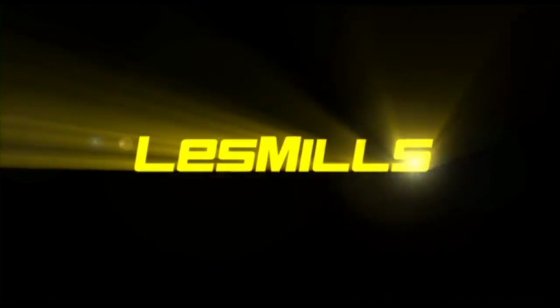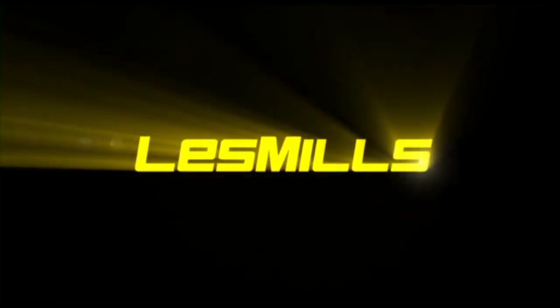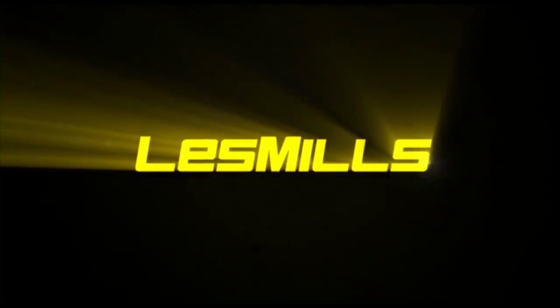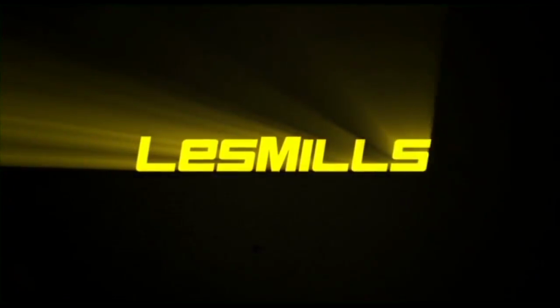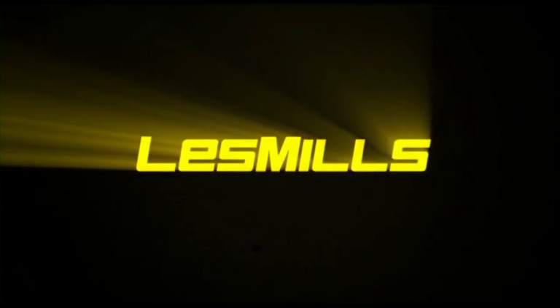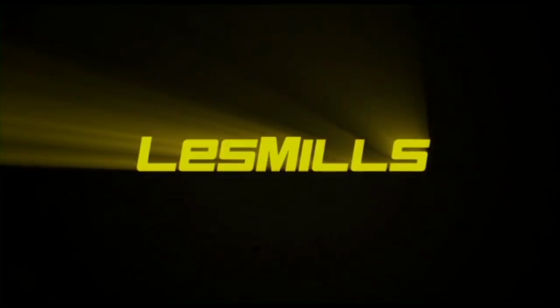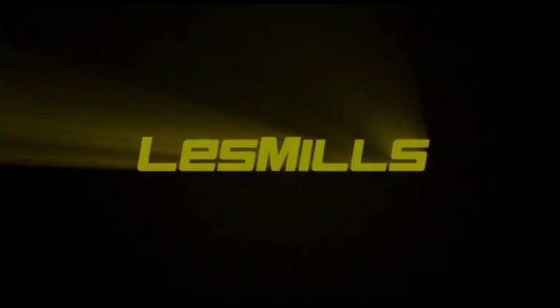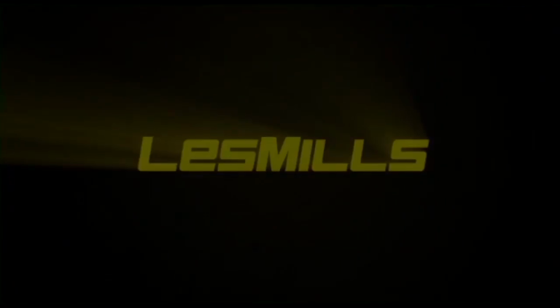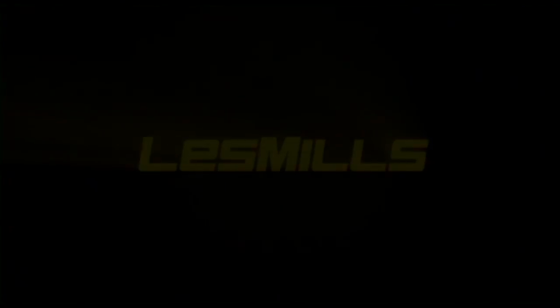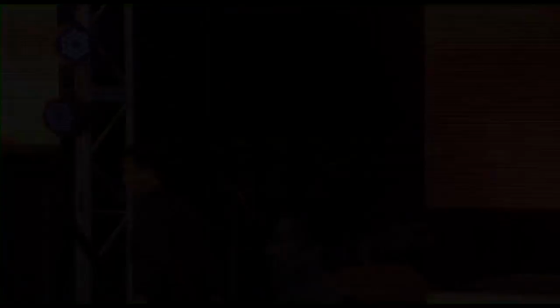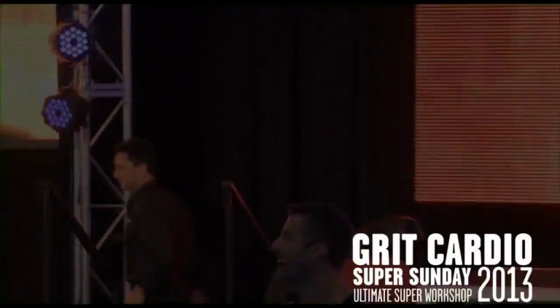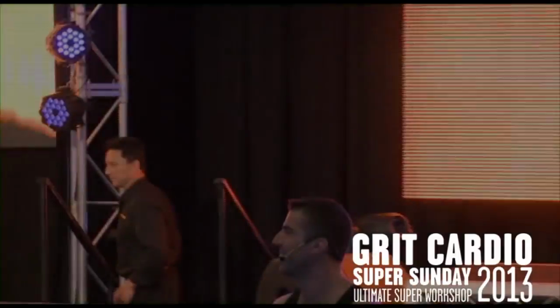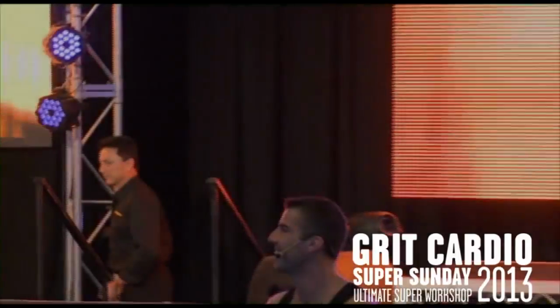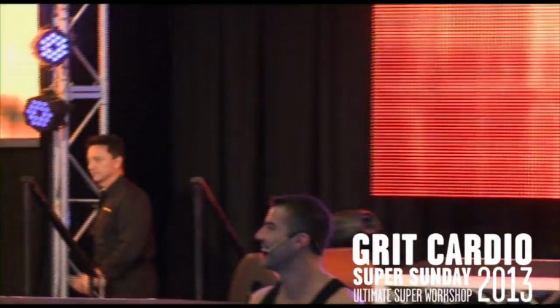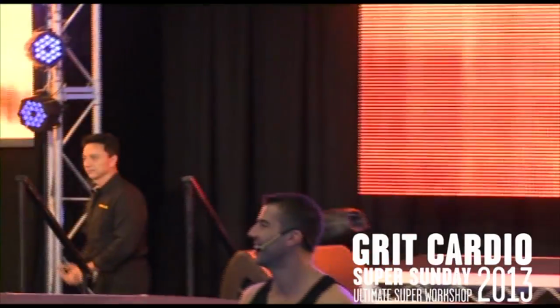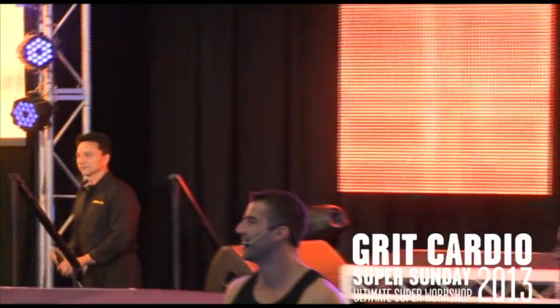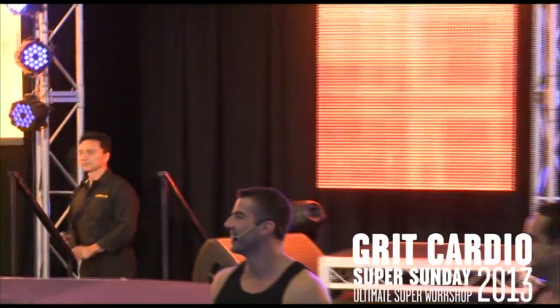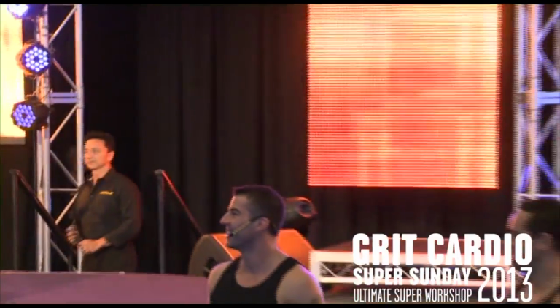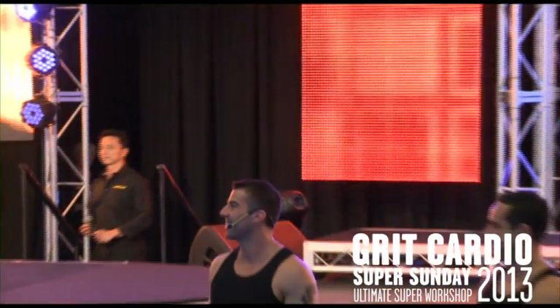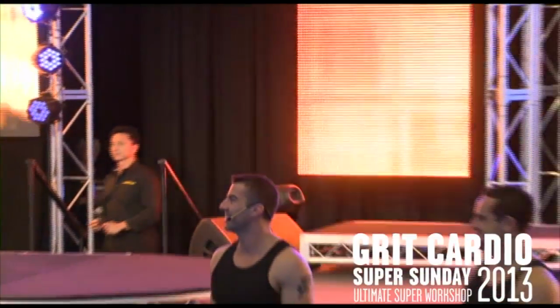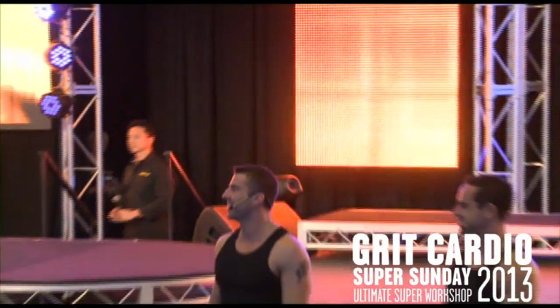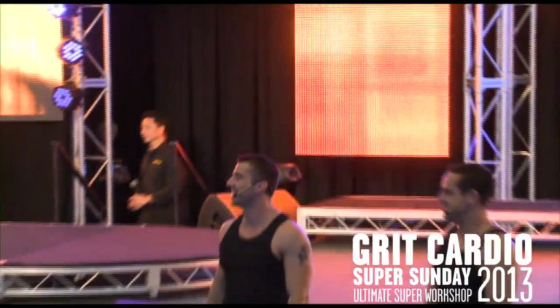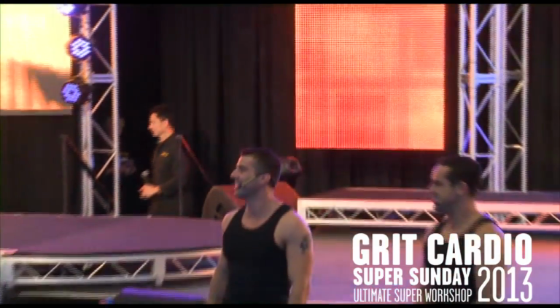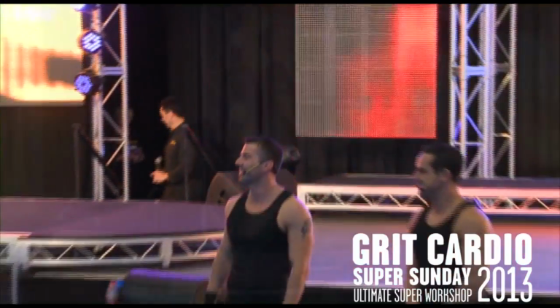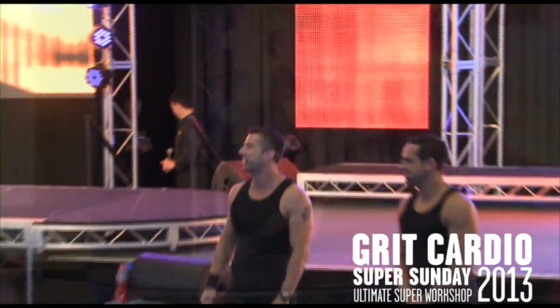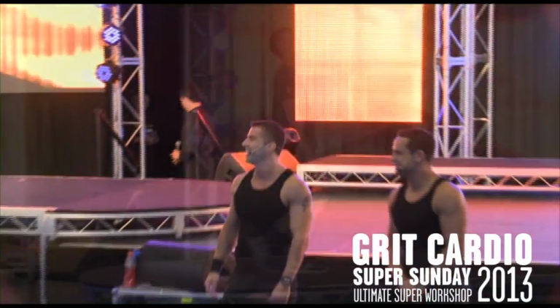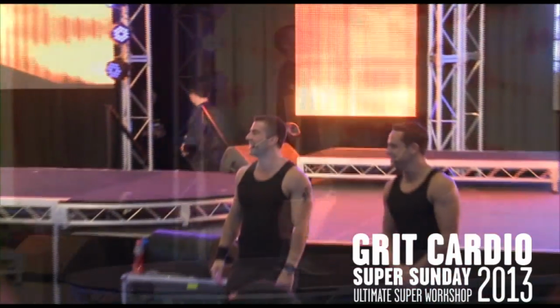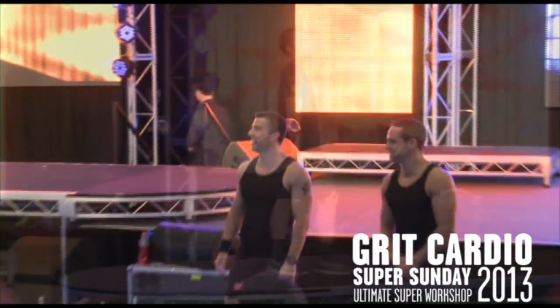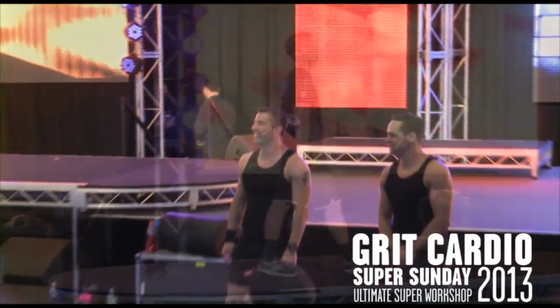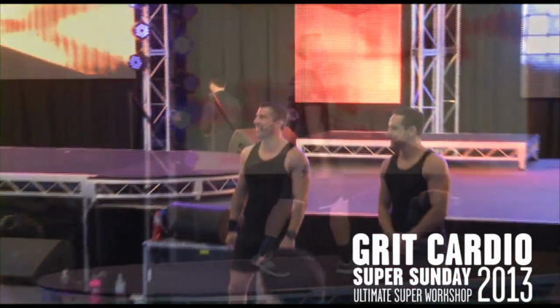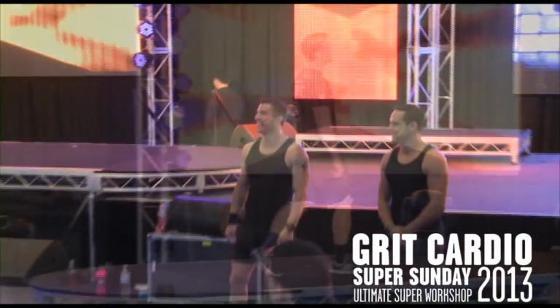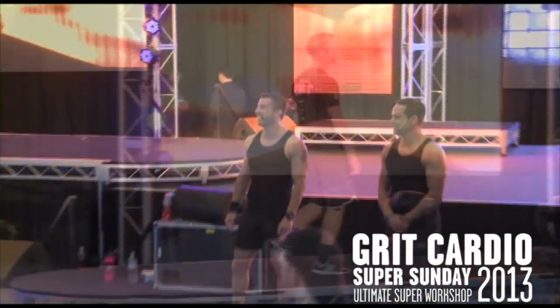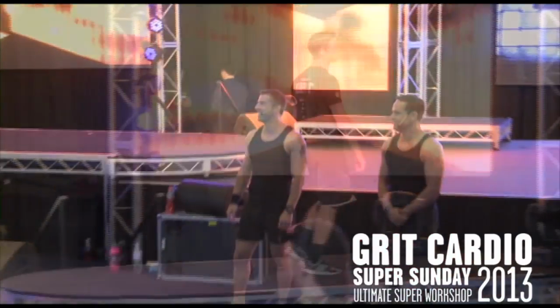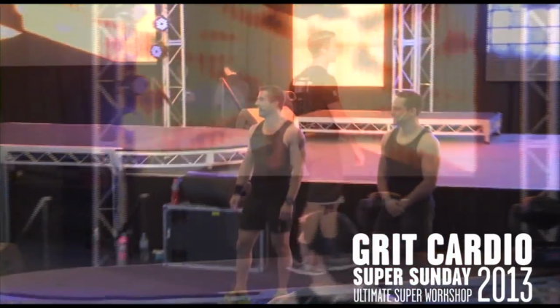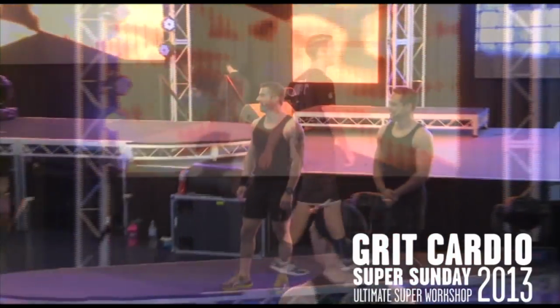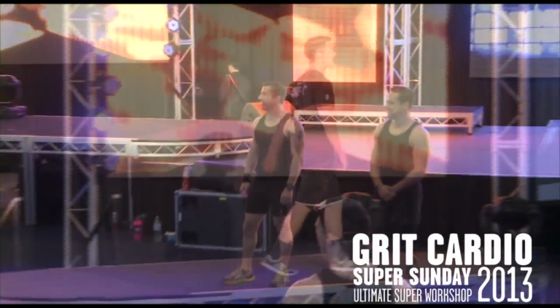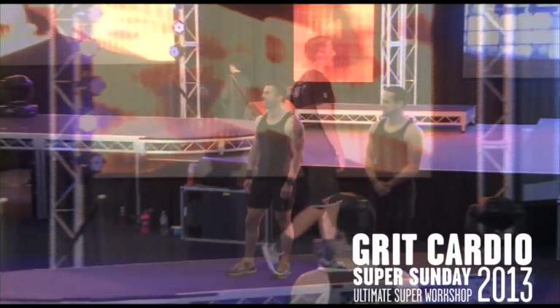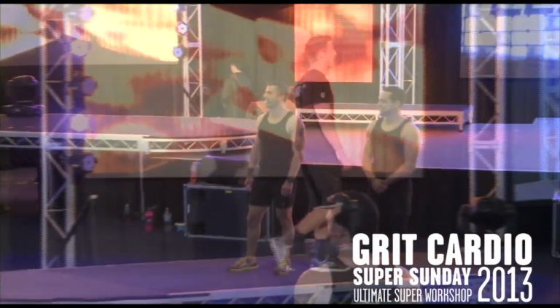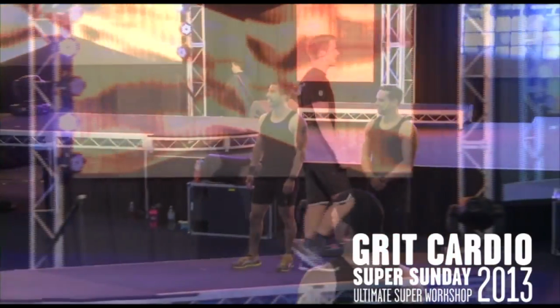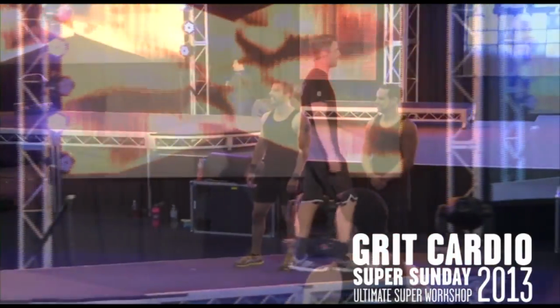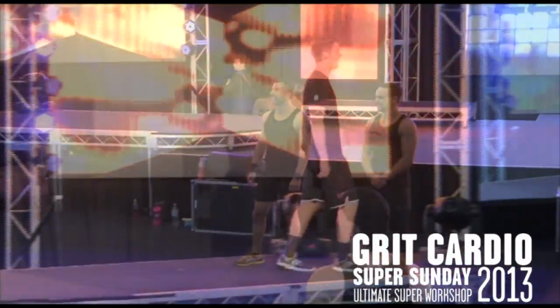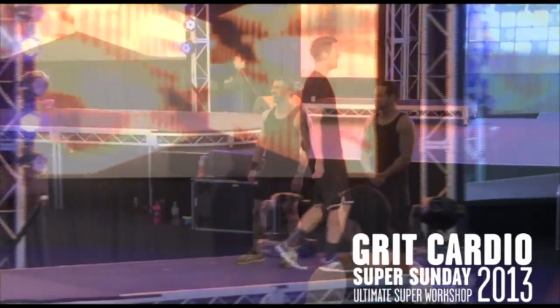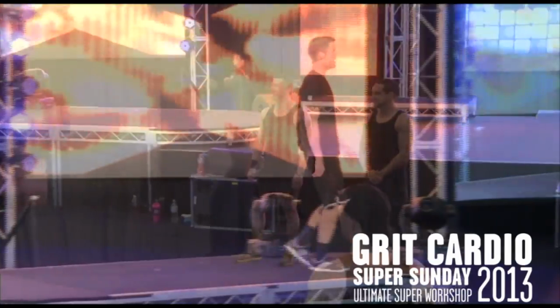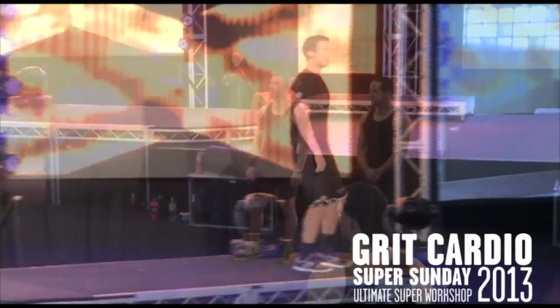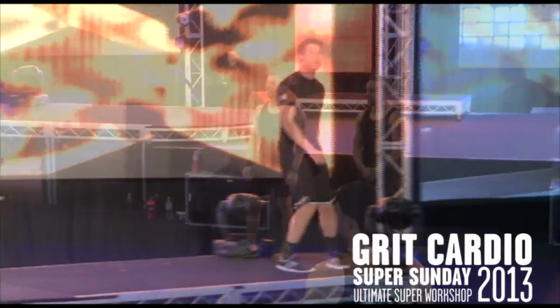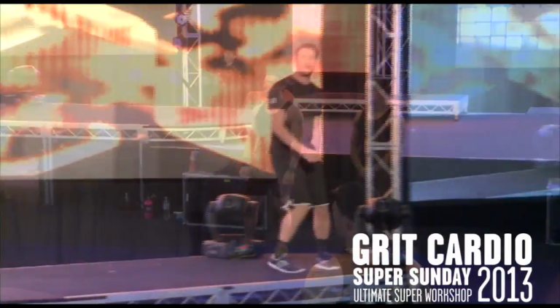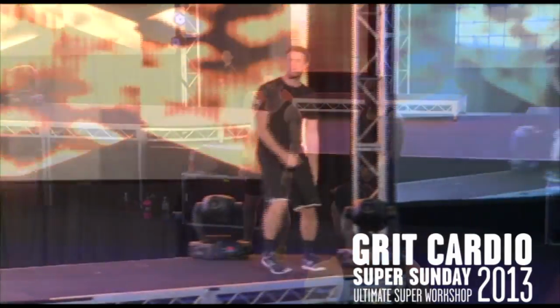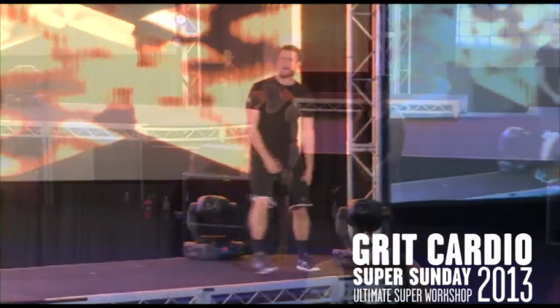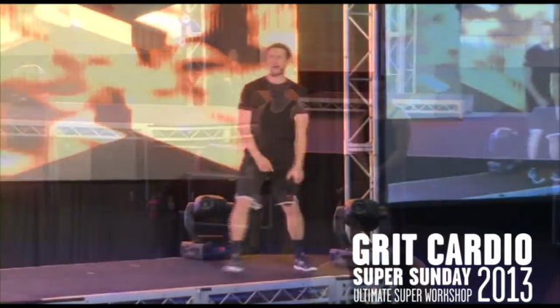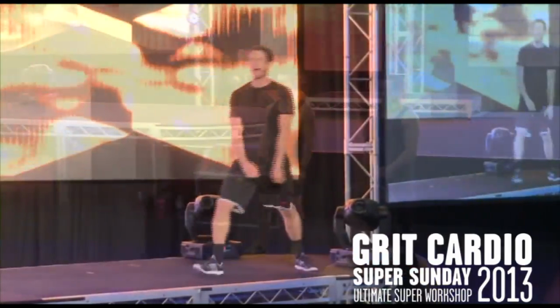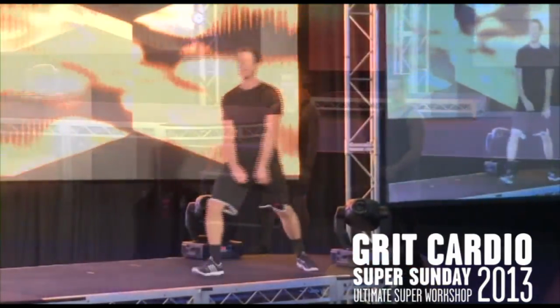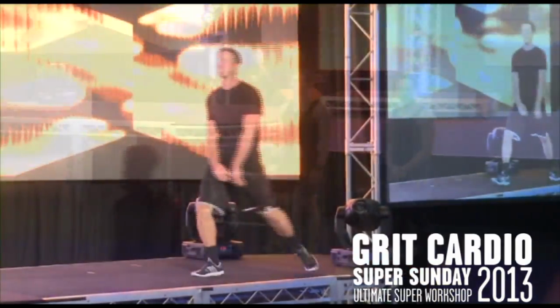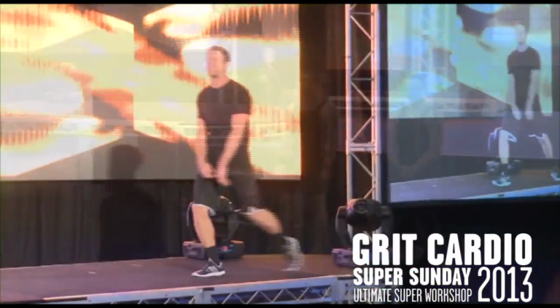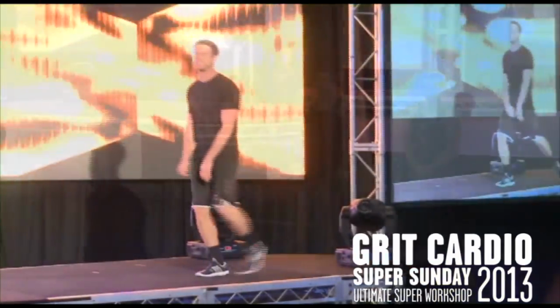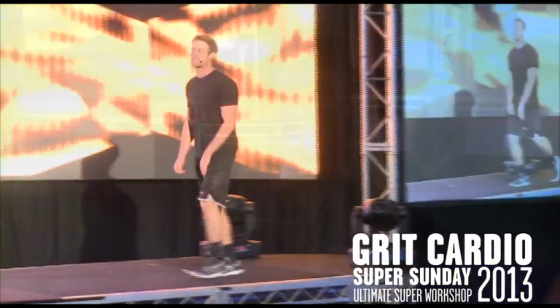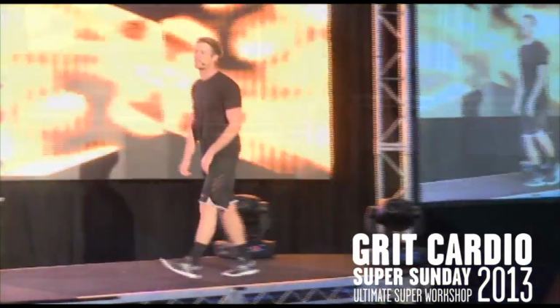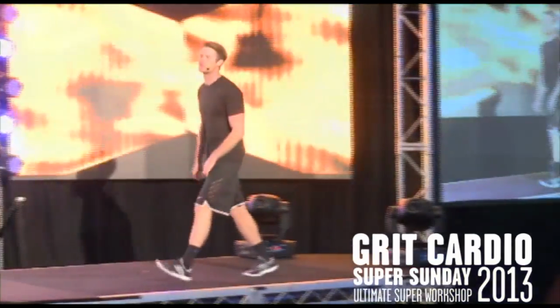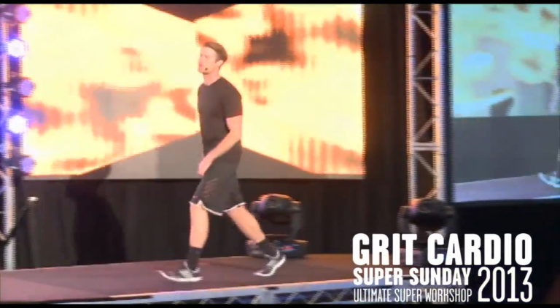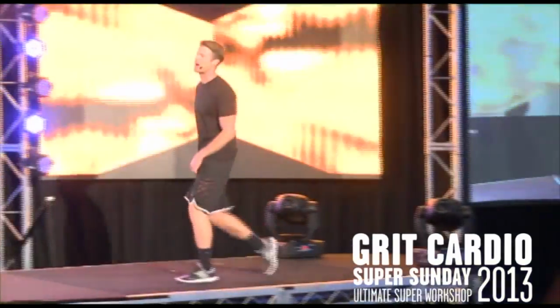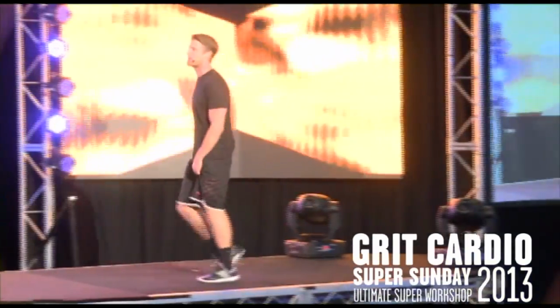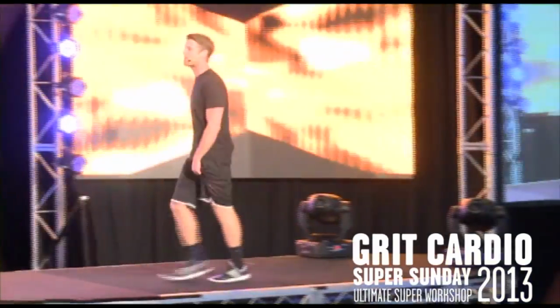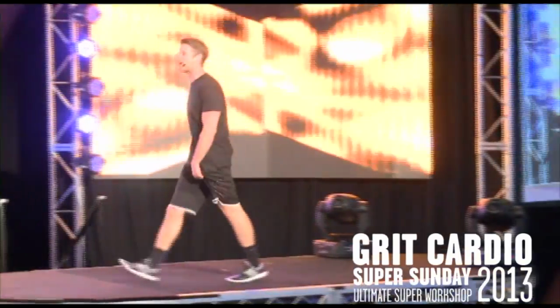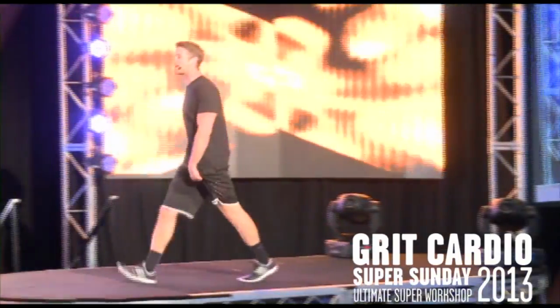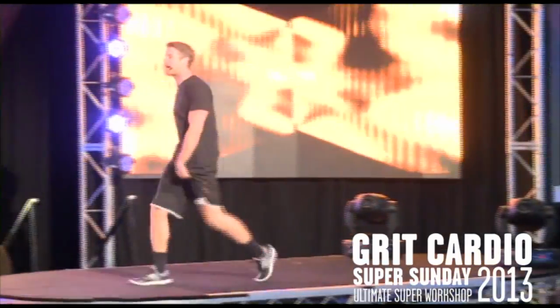Welcome, team! Oh my gosh, my mic's on. Liz Mills, Great Cardio. 30 minute high intensity interval training workout.